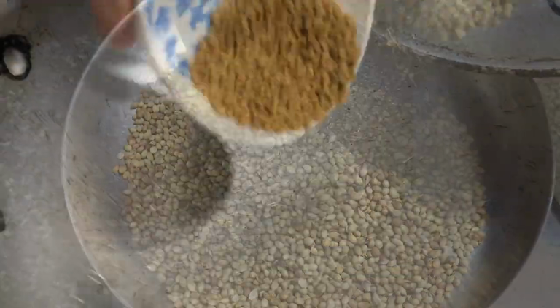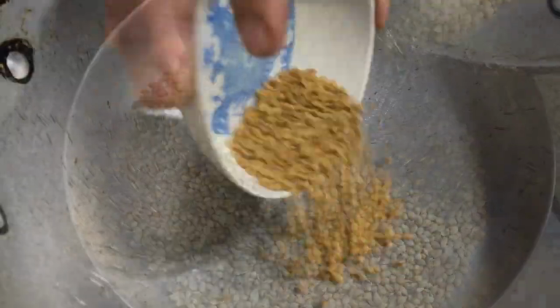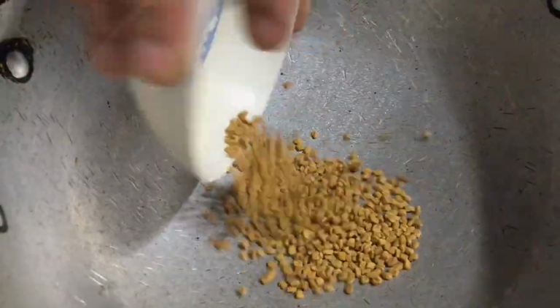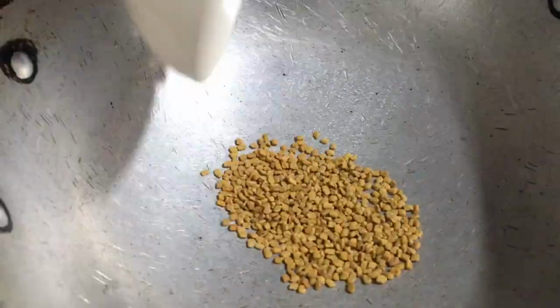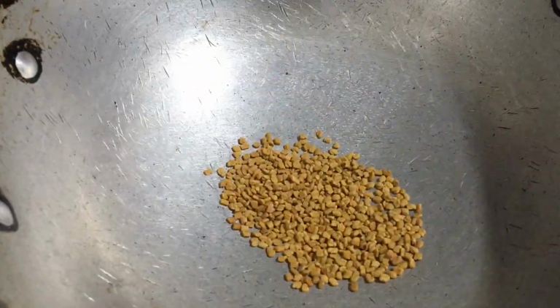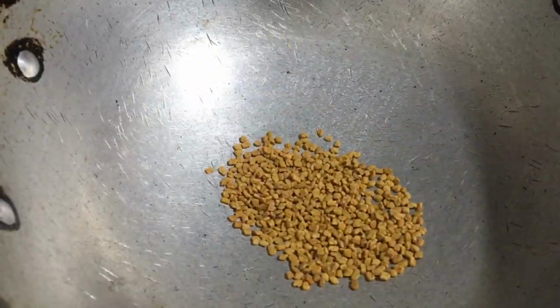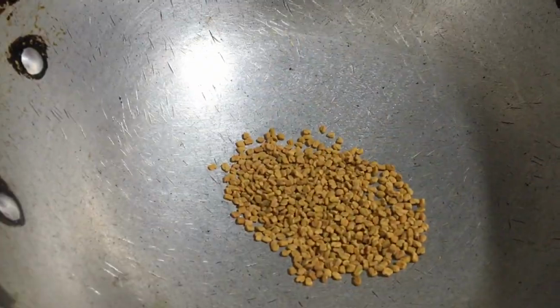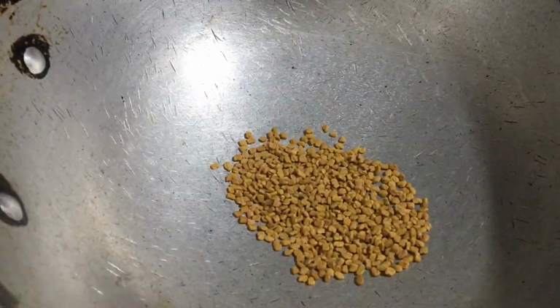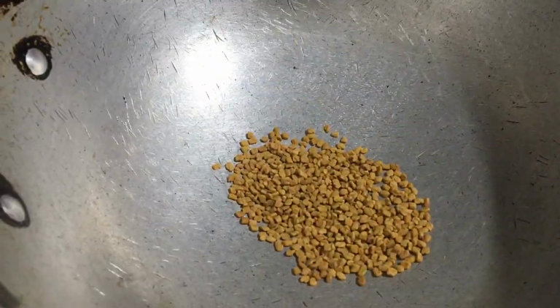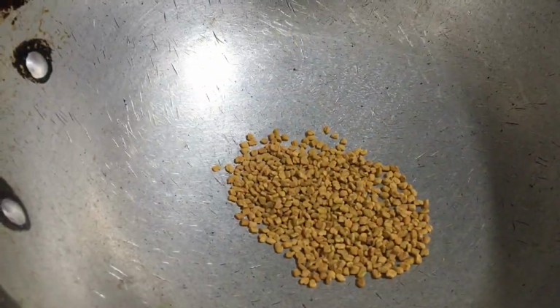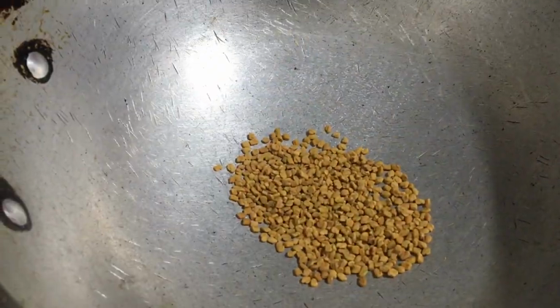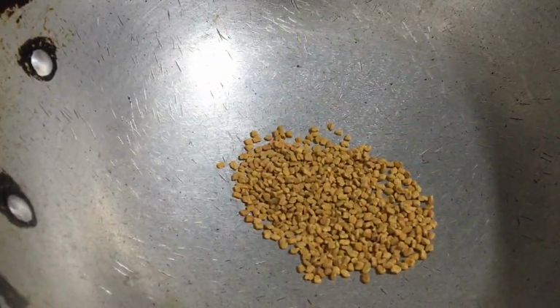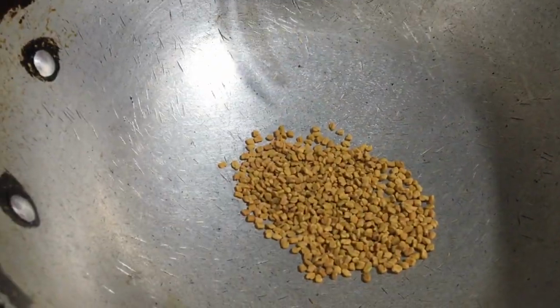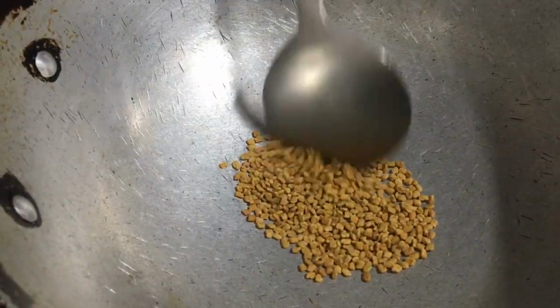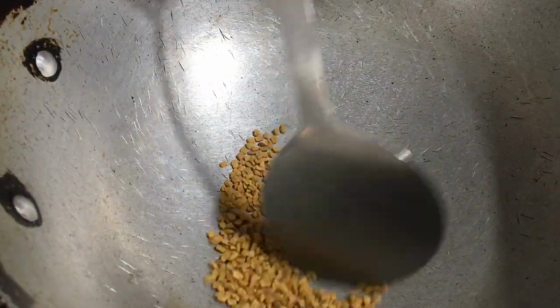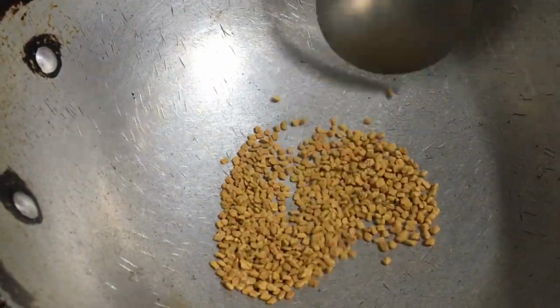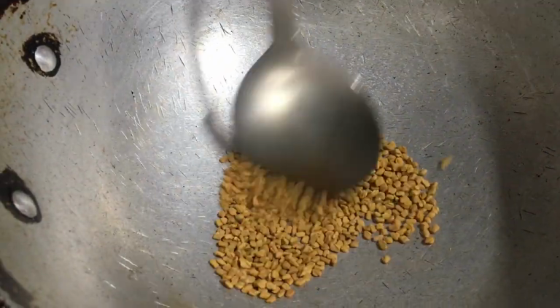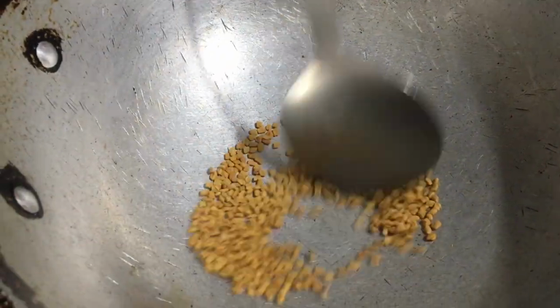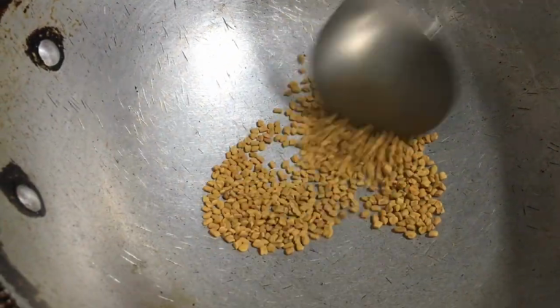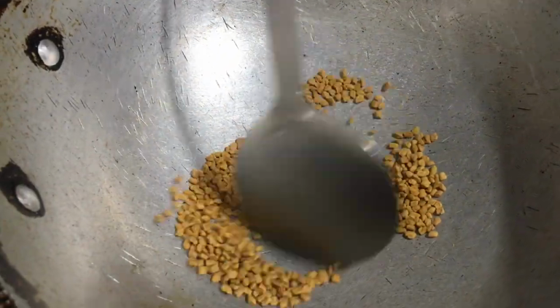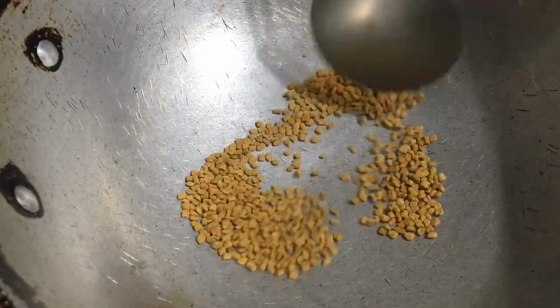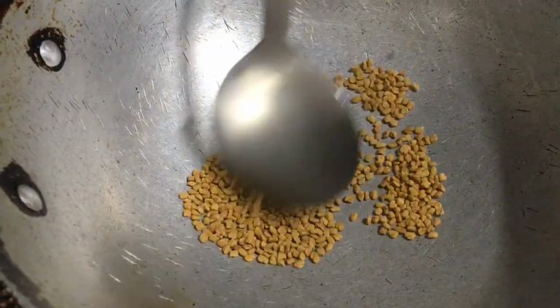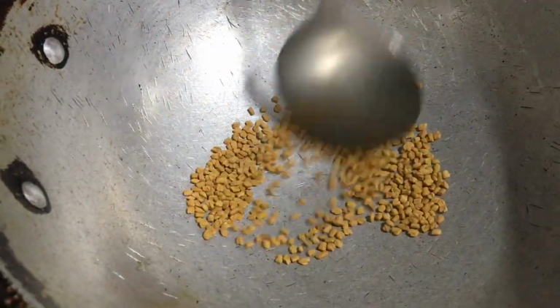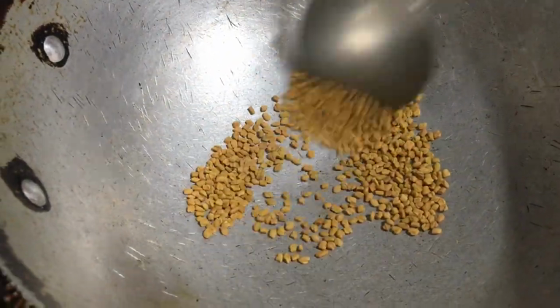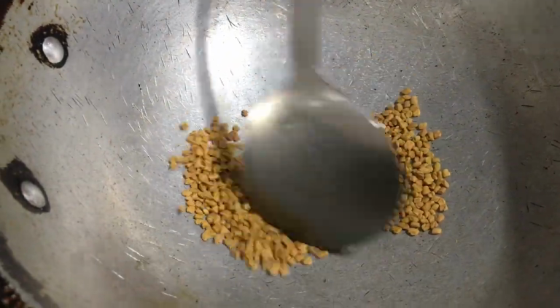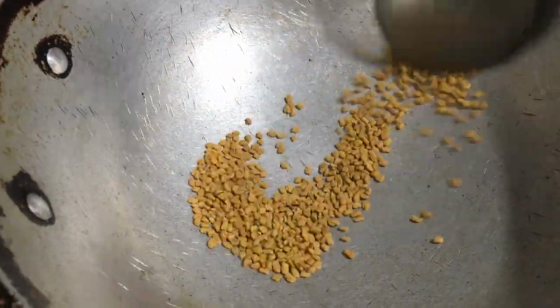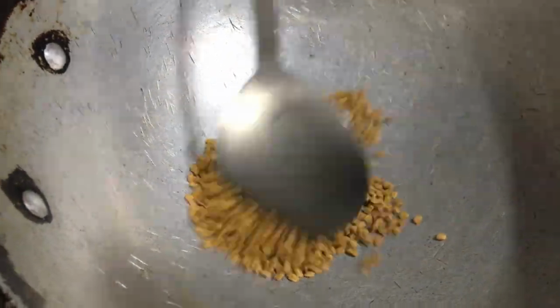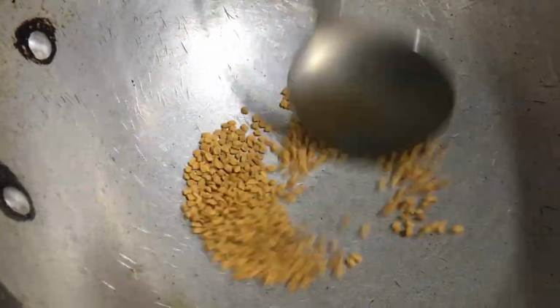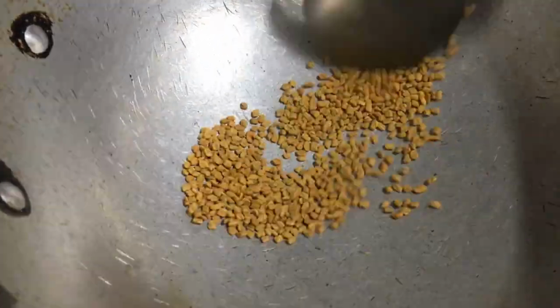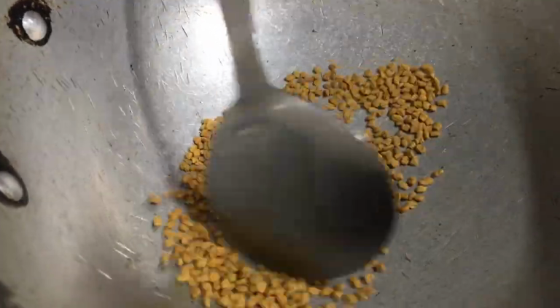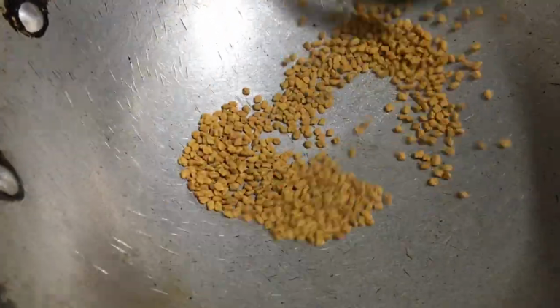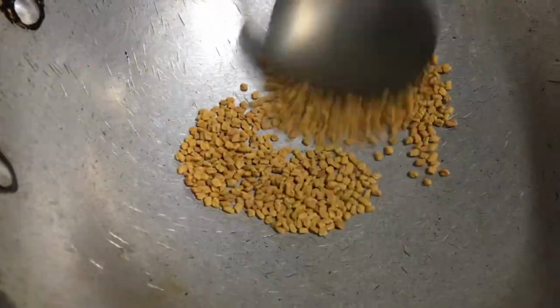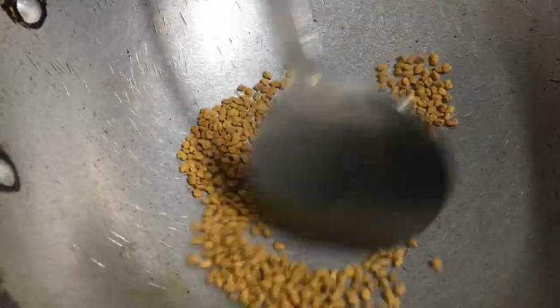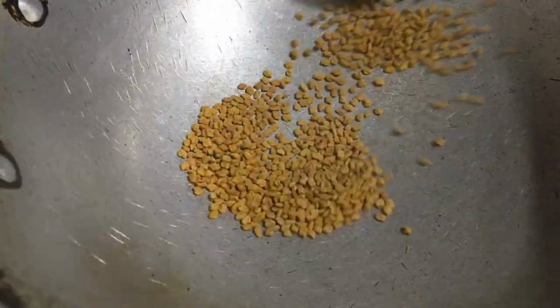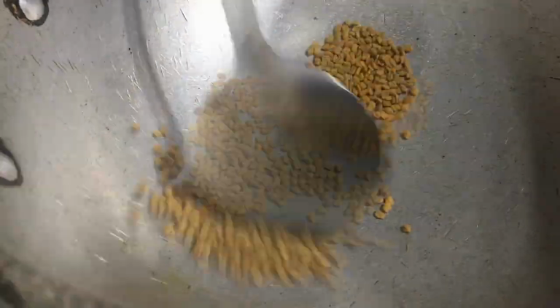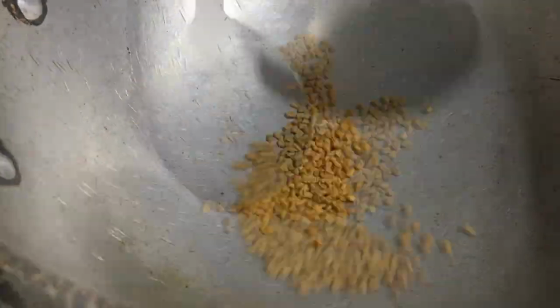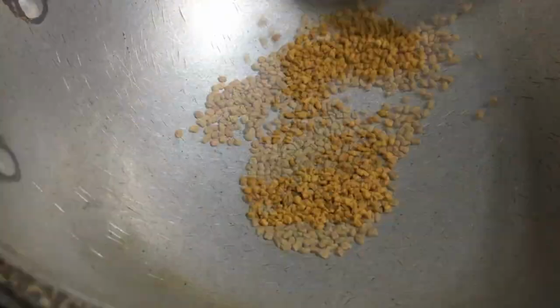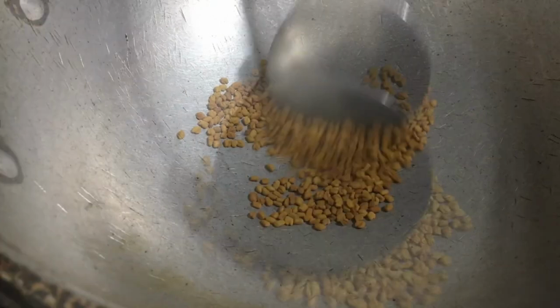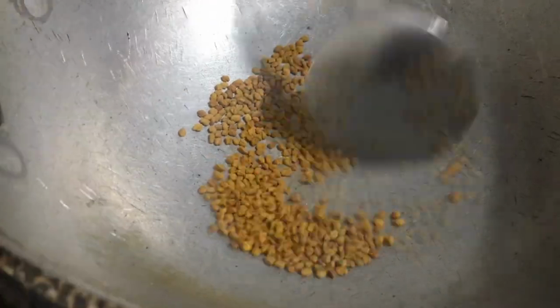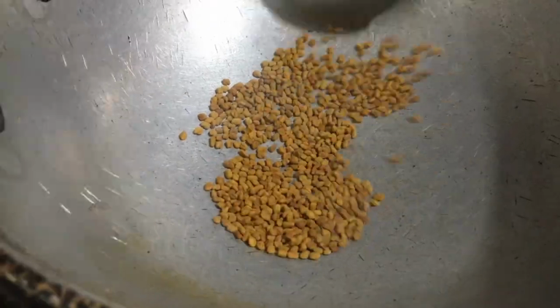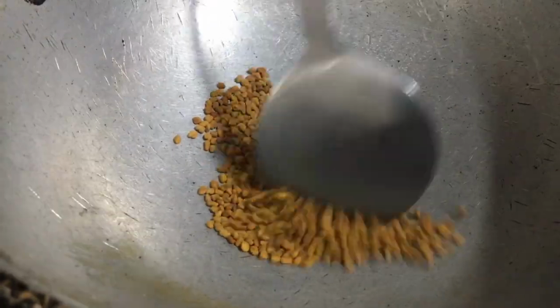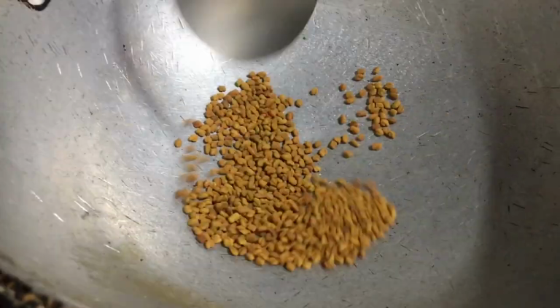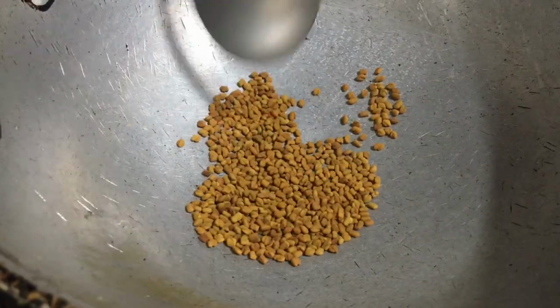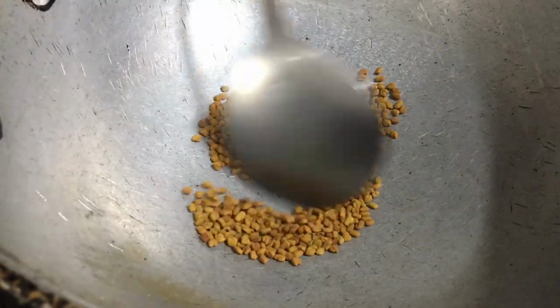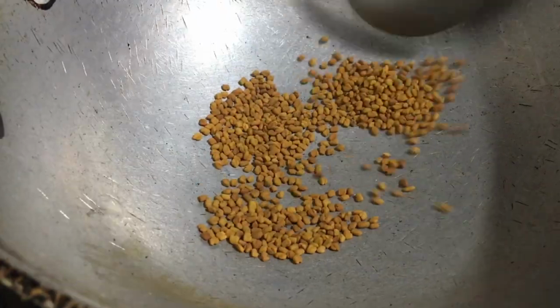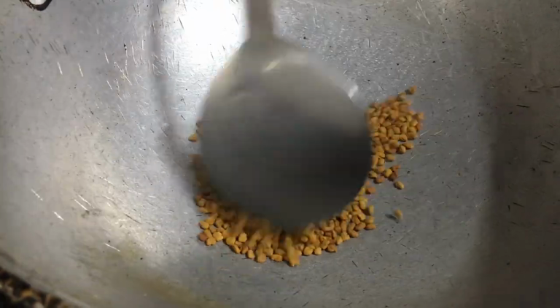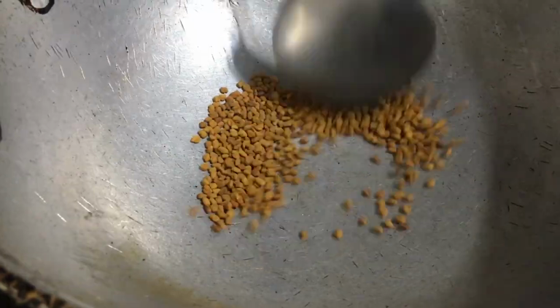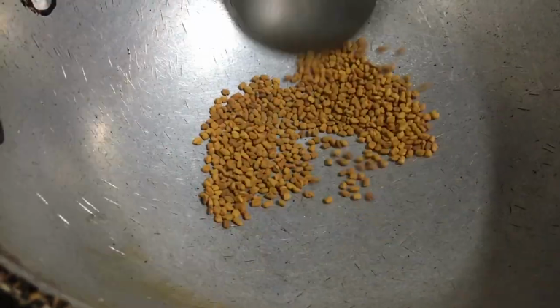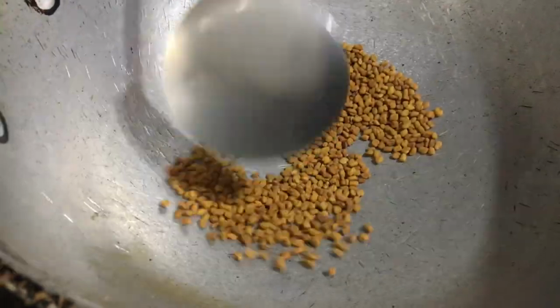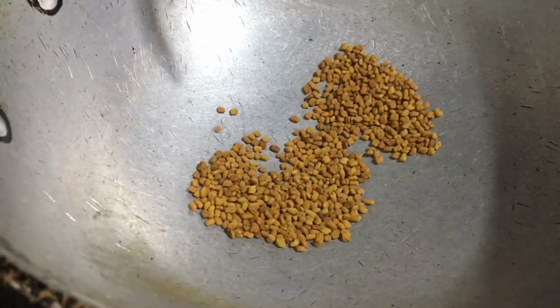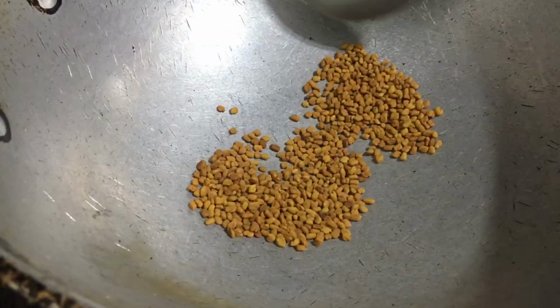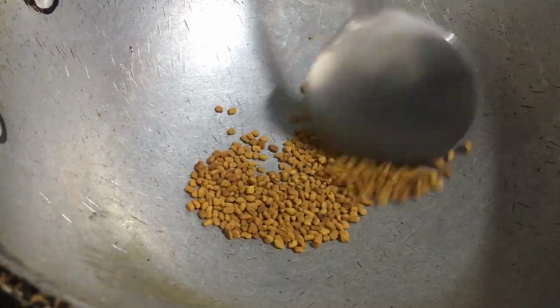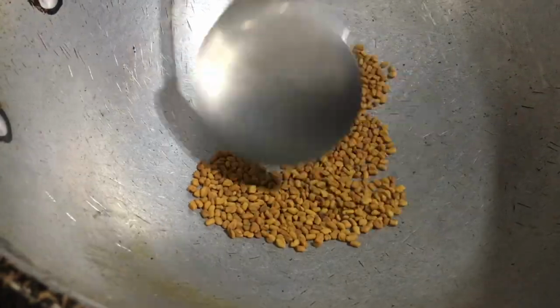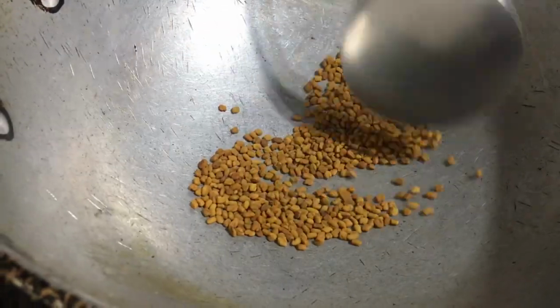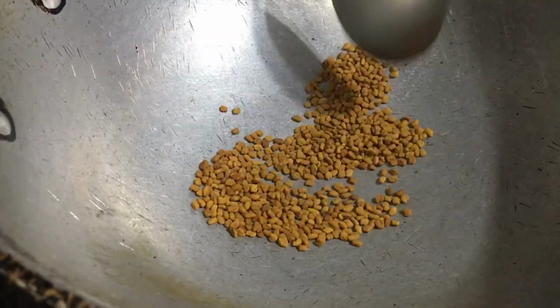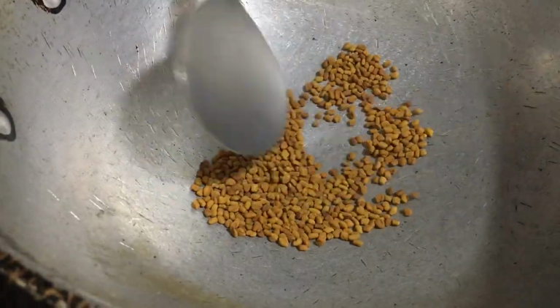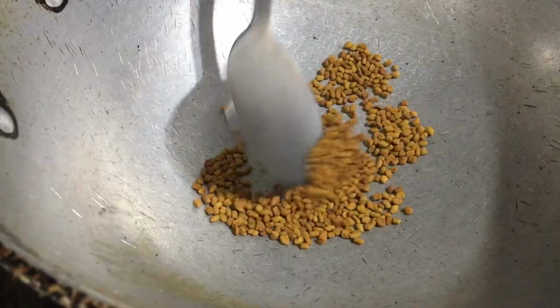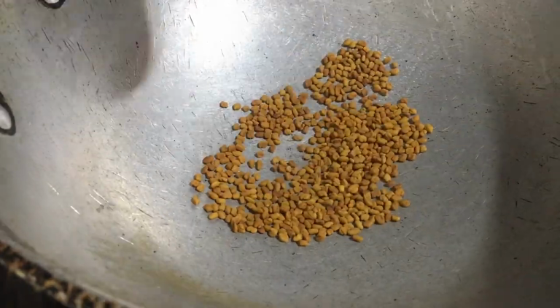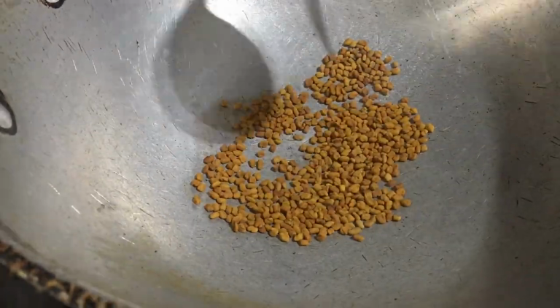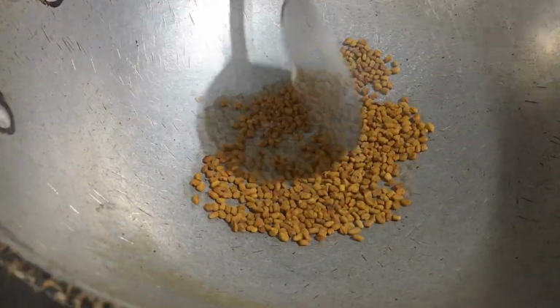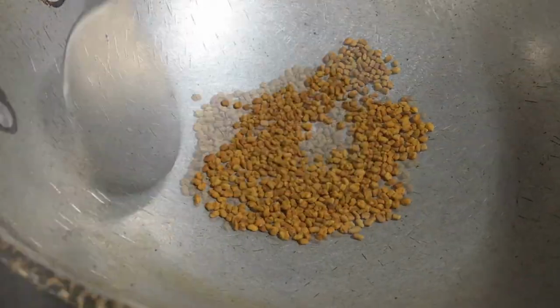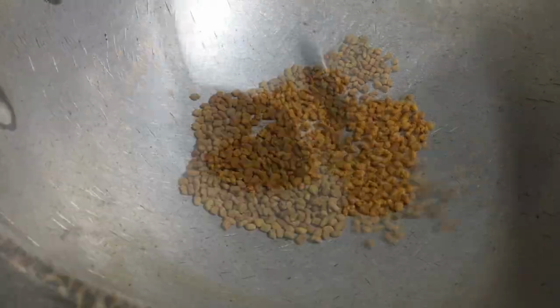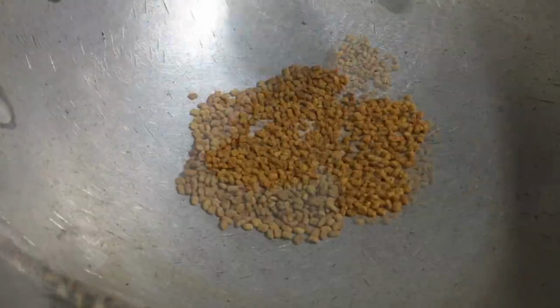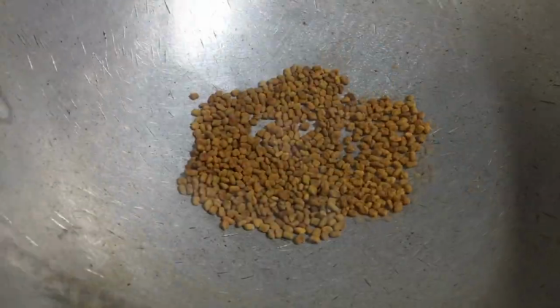Next, fry the methi seeds until they start popping. Transfer these to a plate and let it cool.